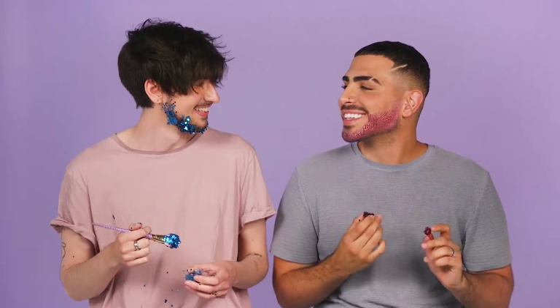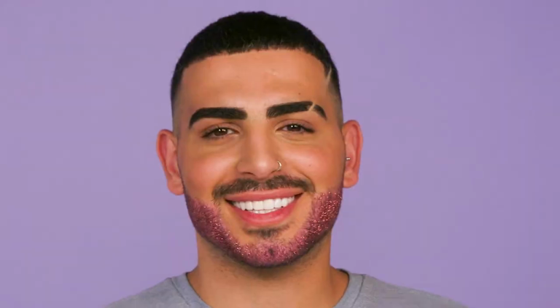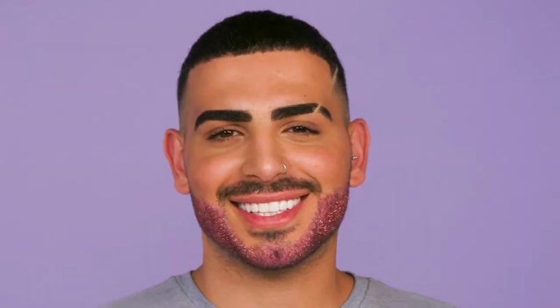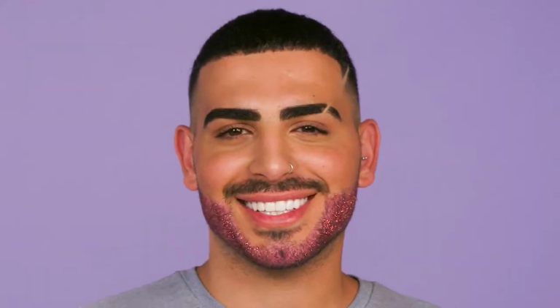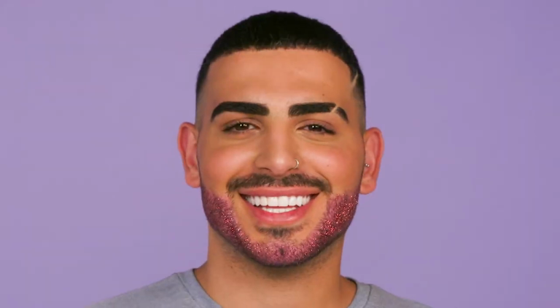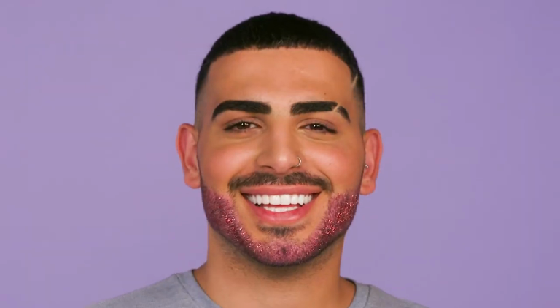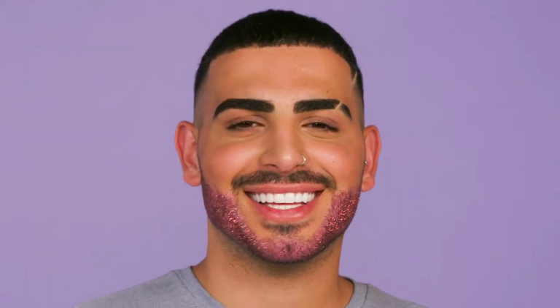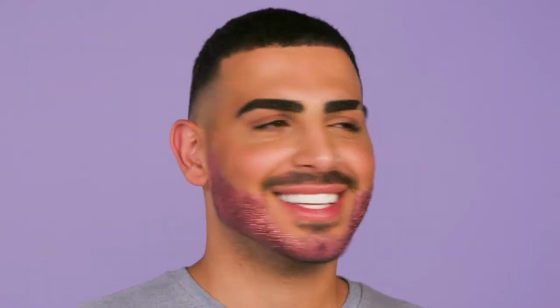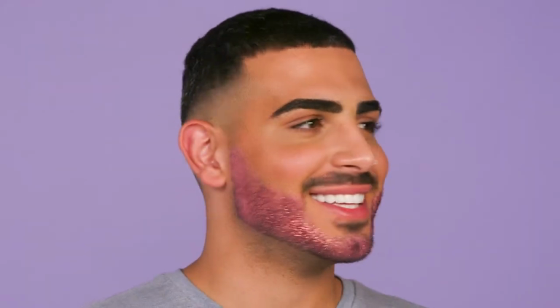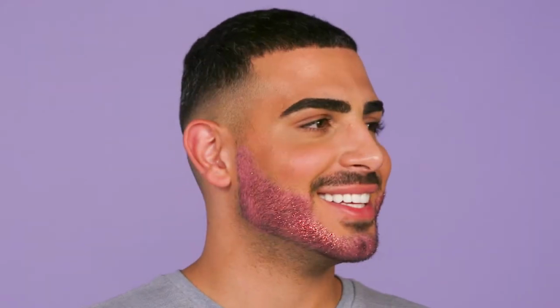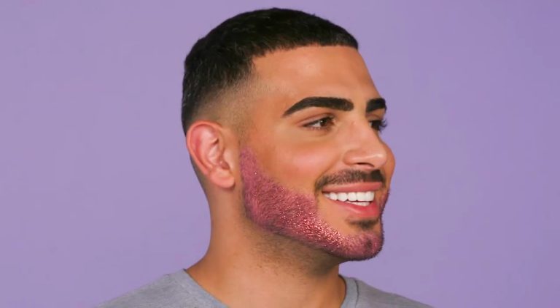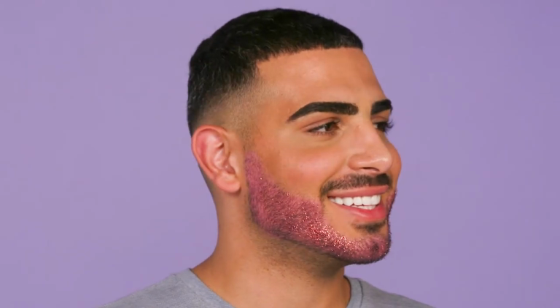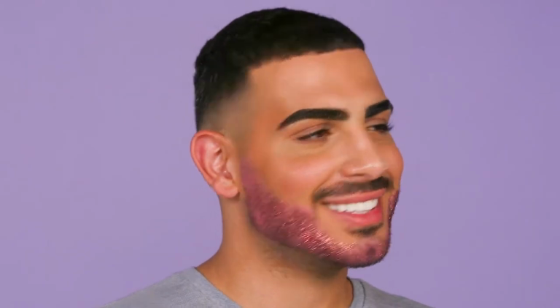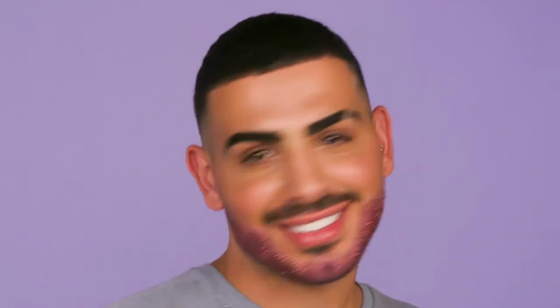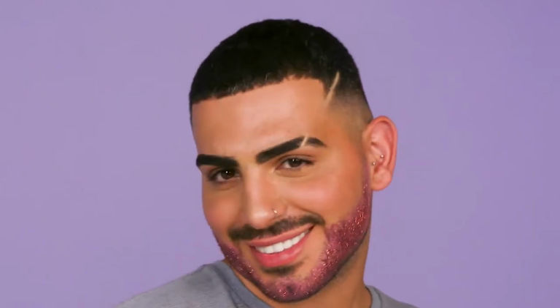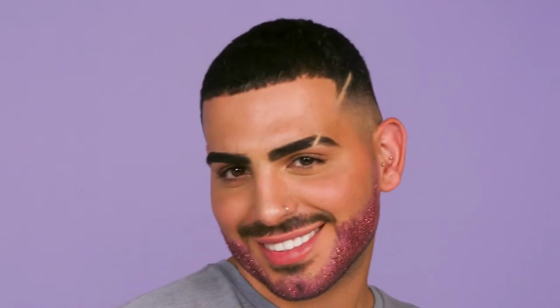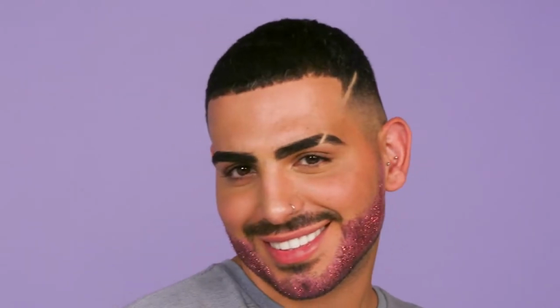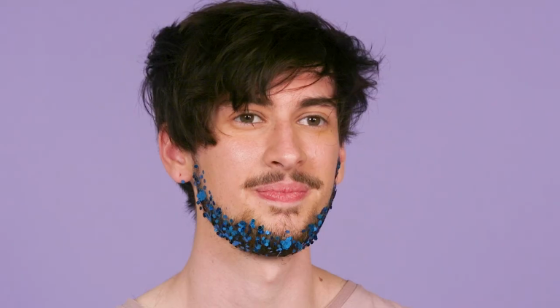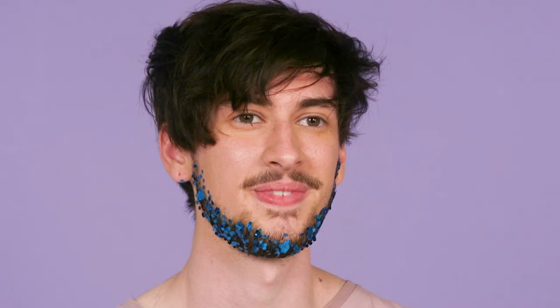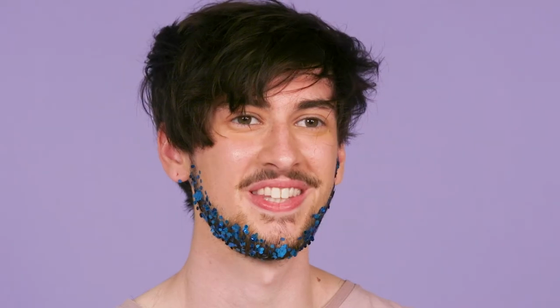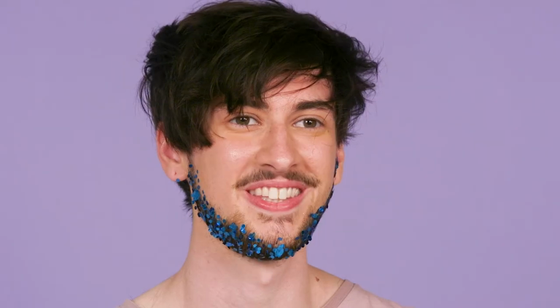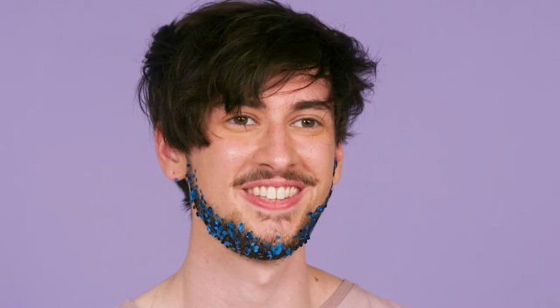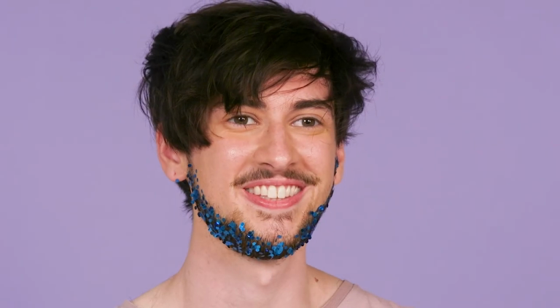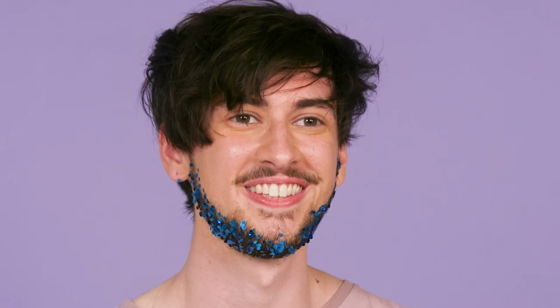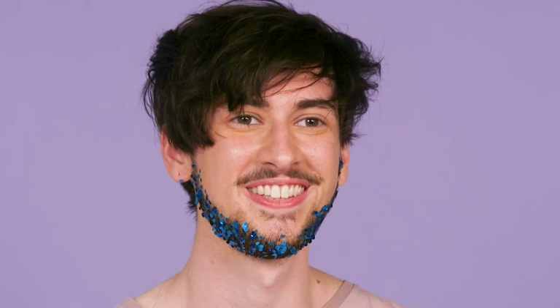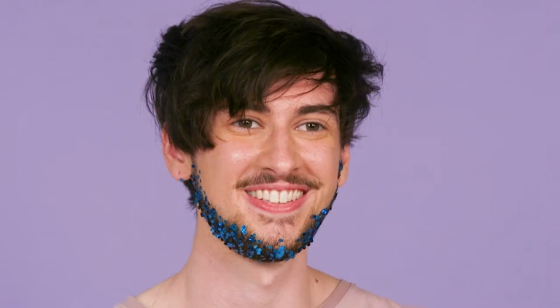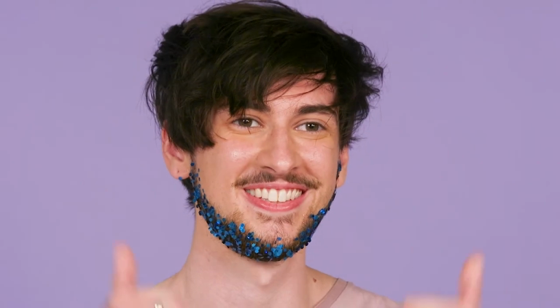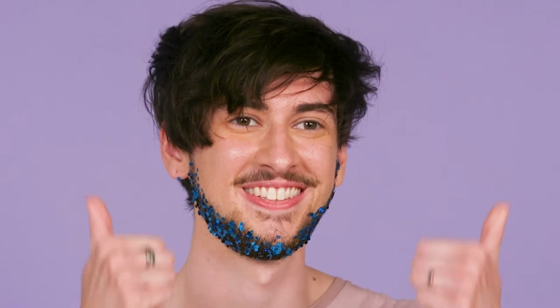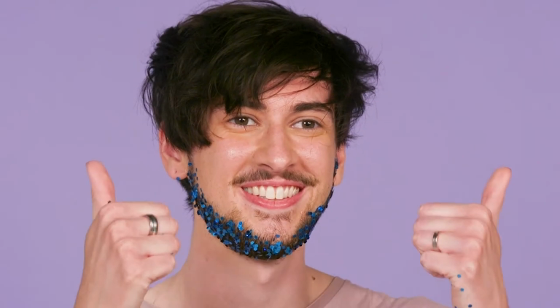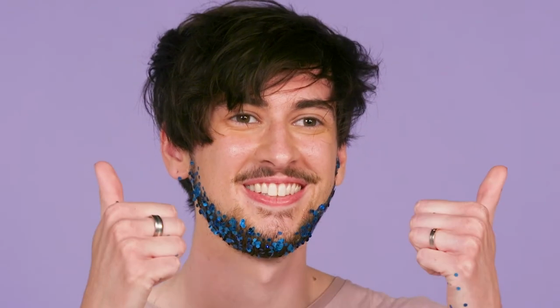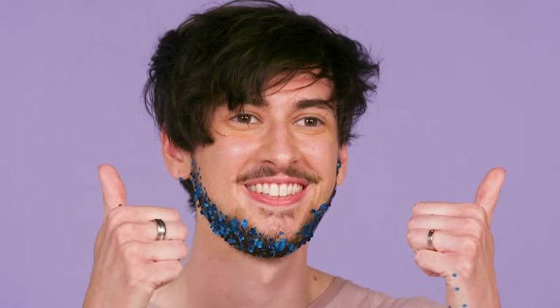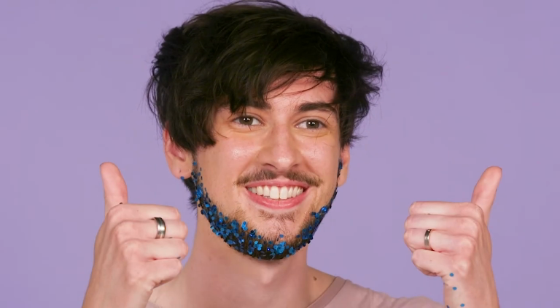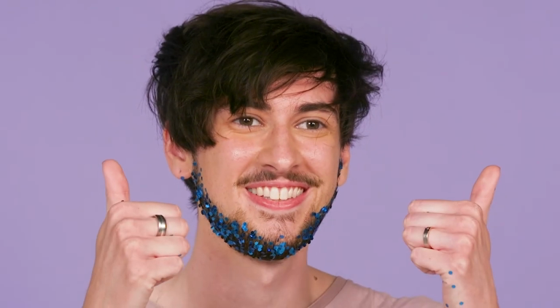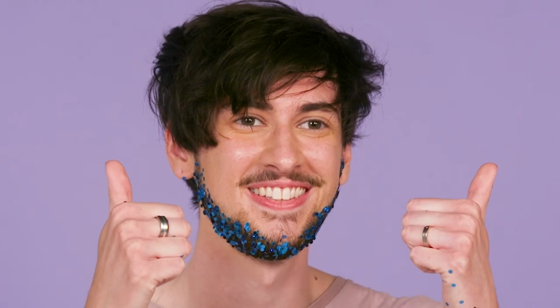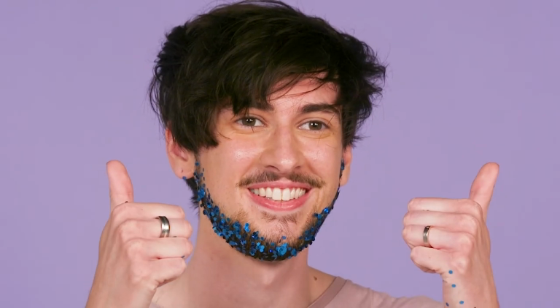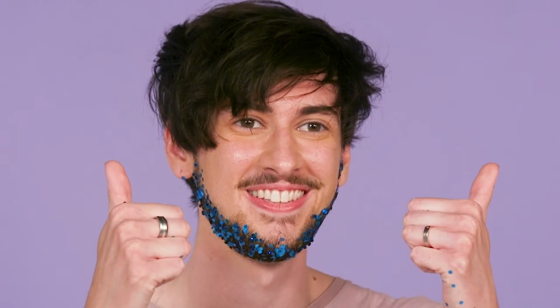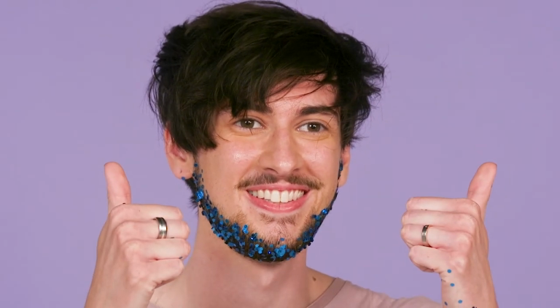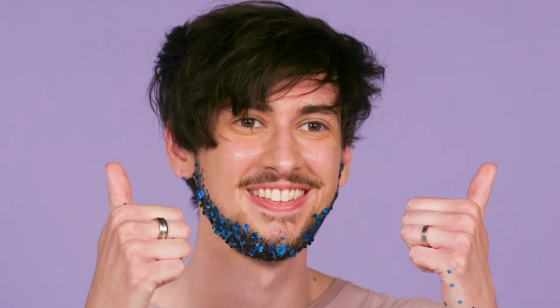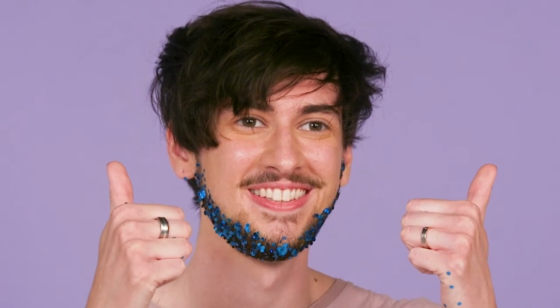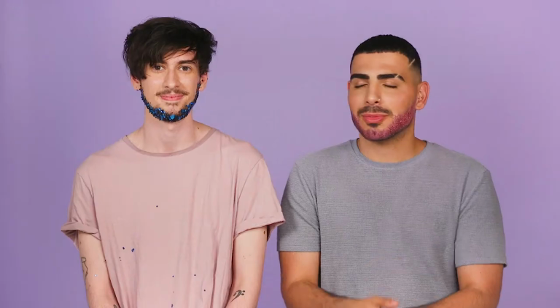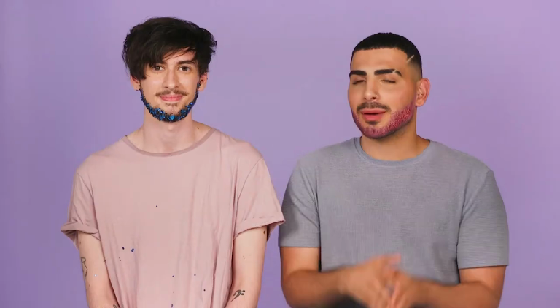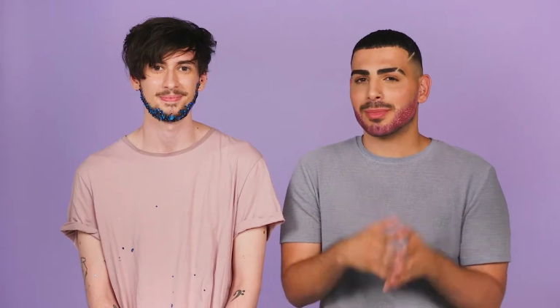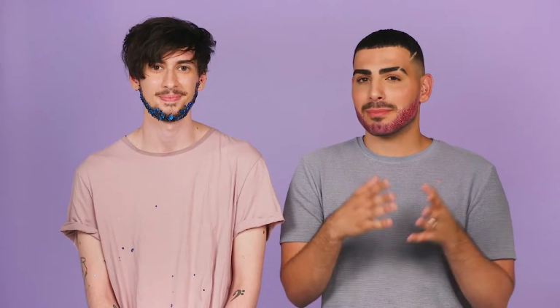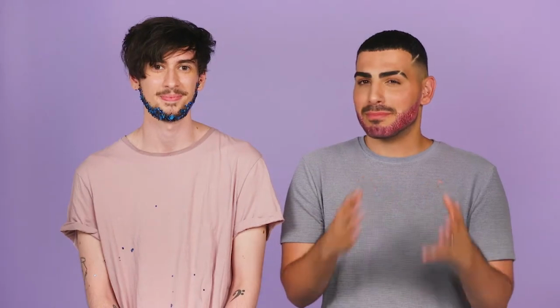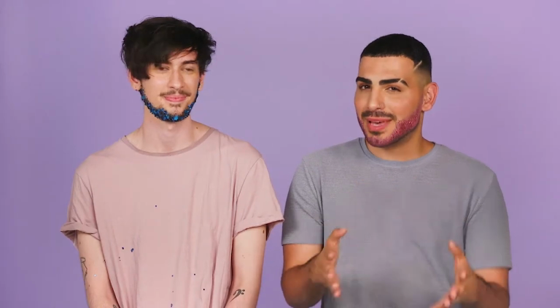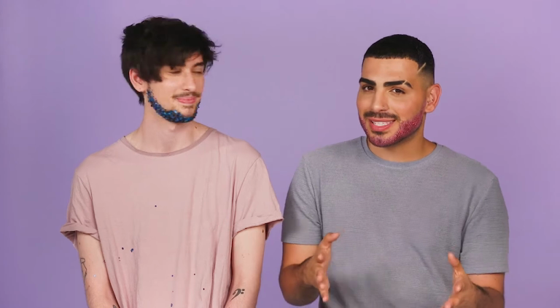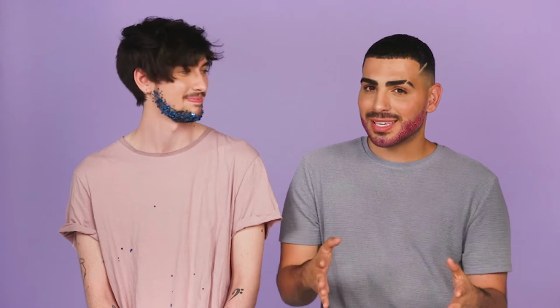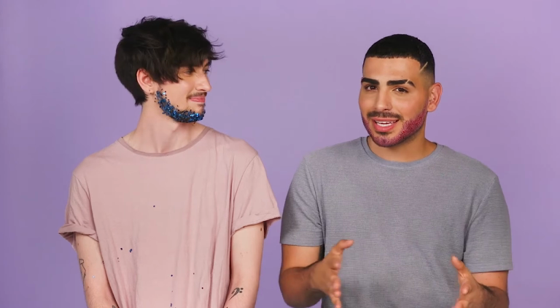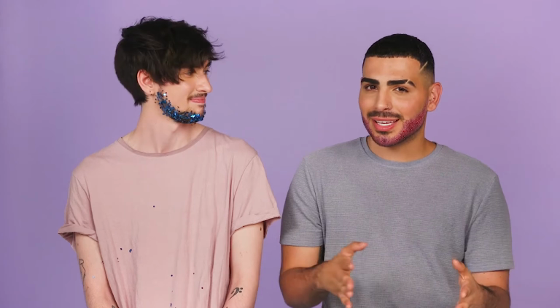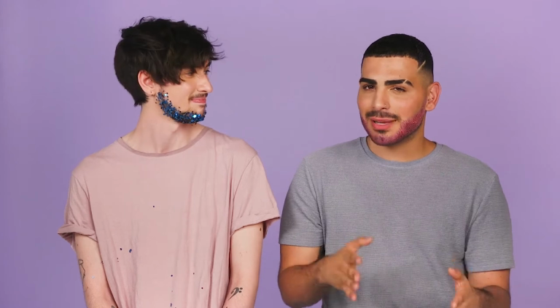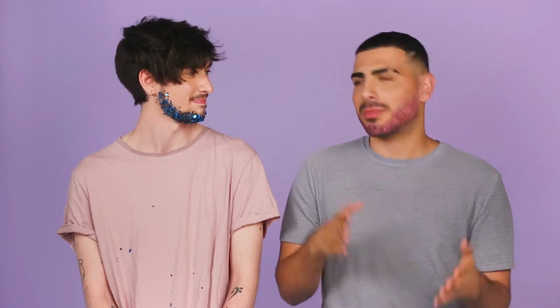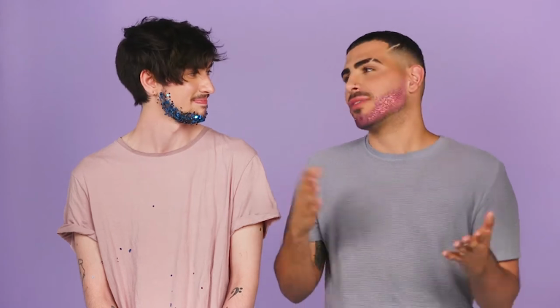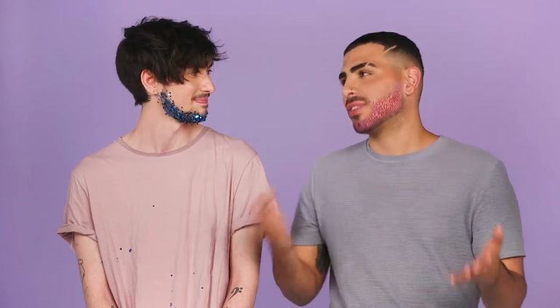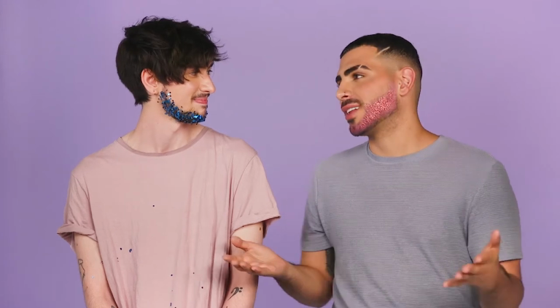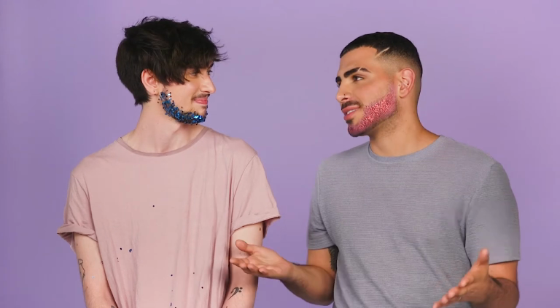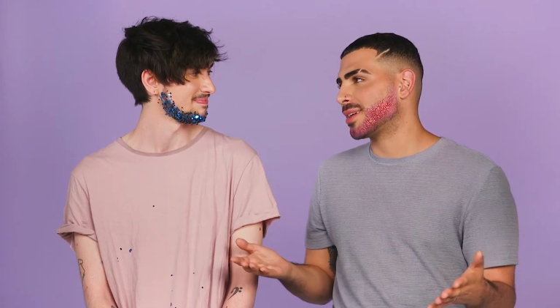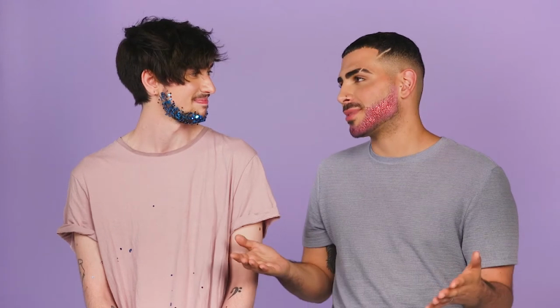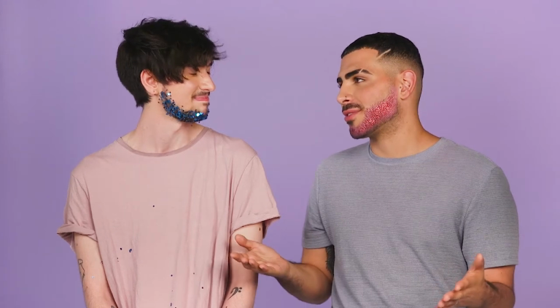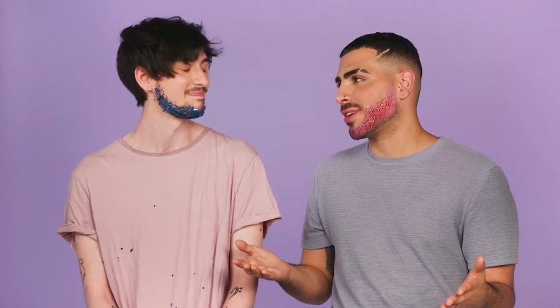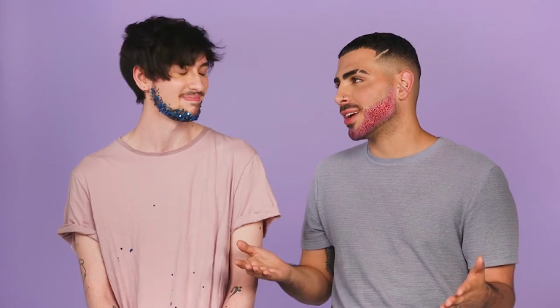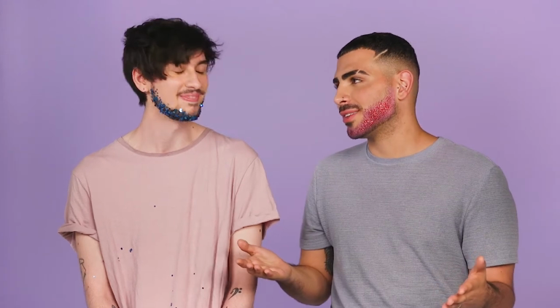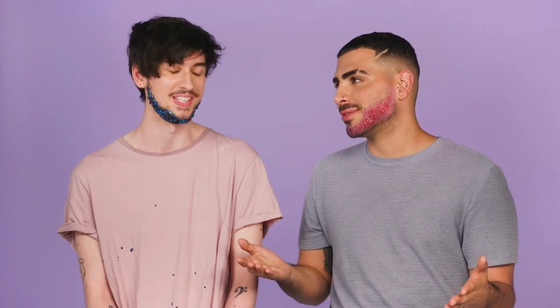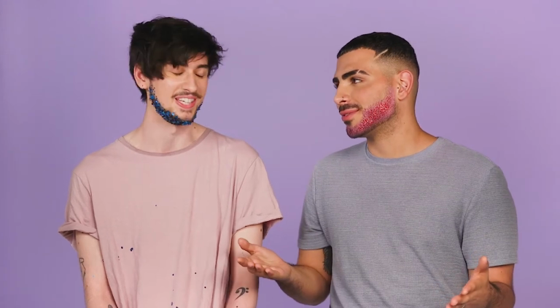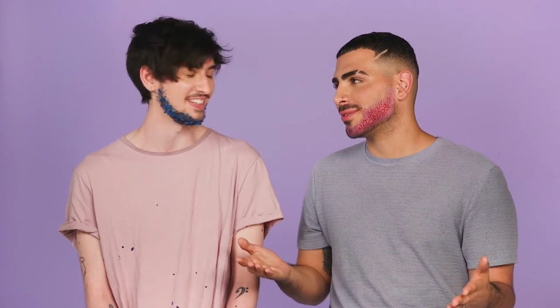So guys, this is our finished look — it's a glitter beard. It's really easy and simple to do but a bit messy. But fun at the same time, right? Yeah.